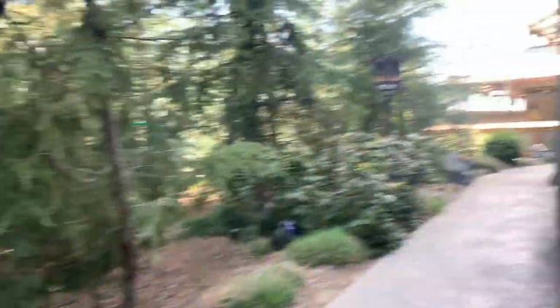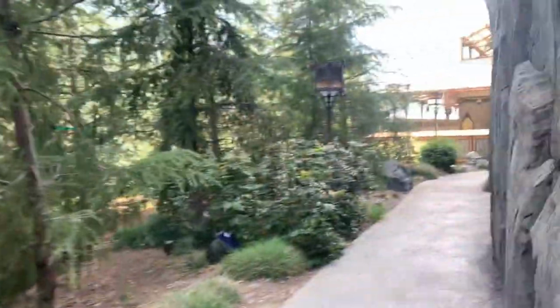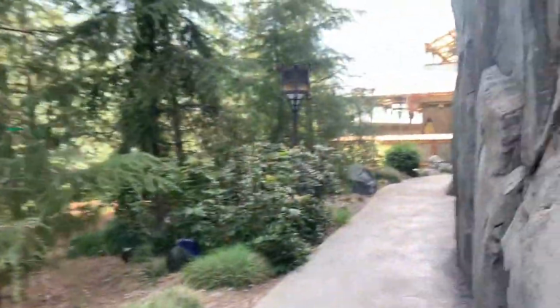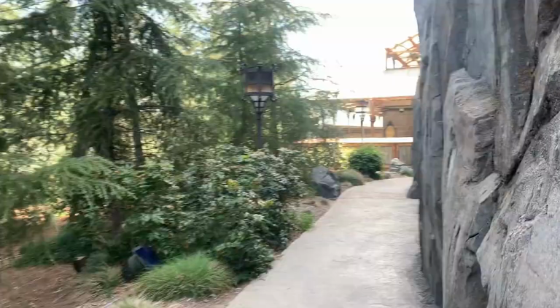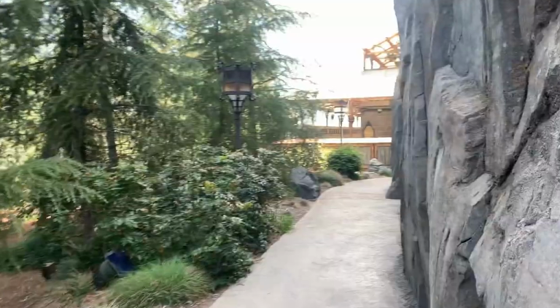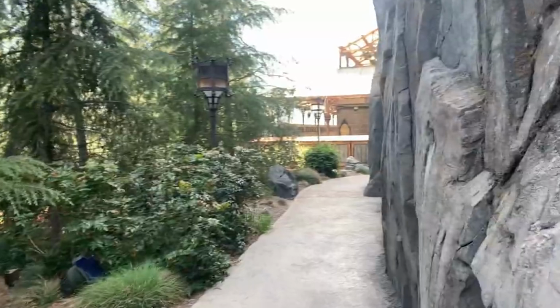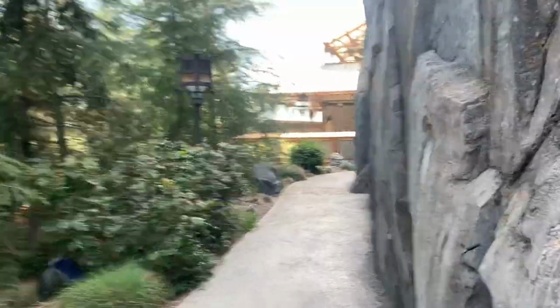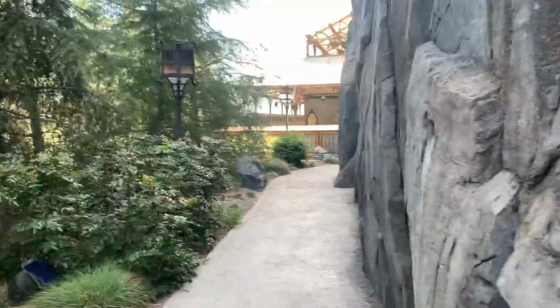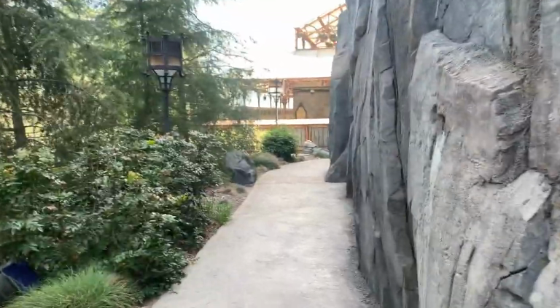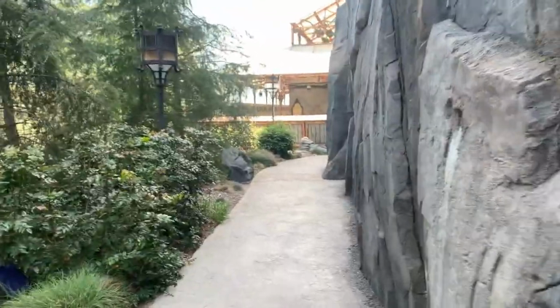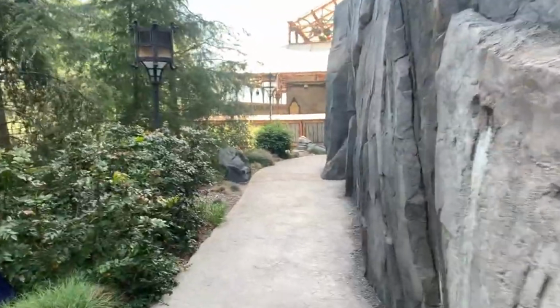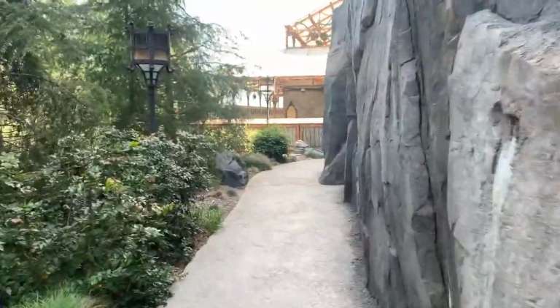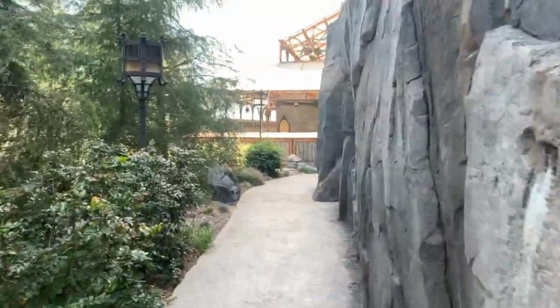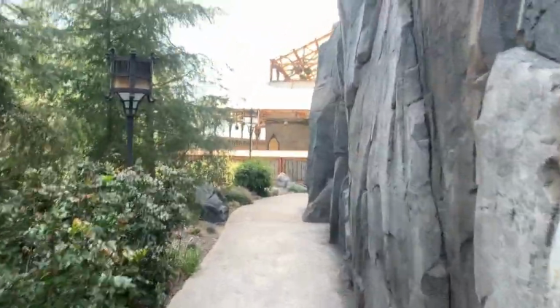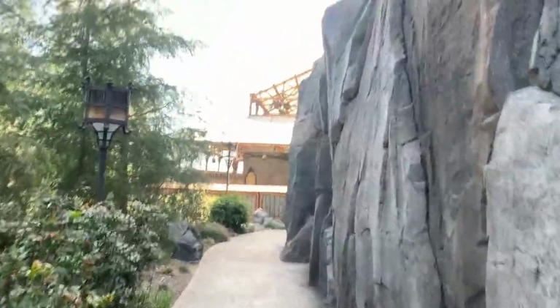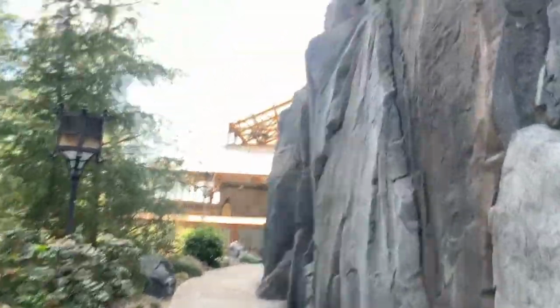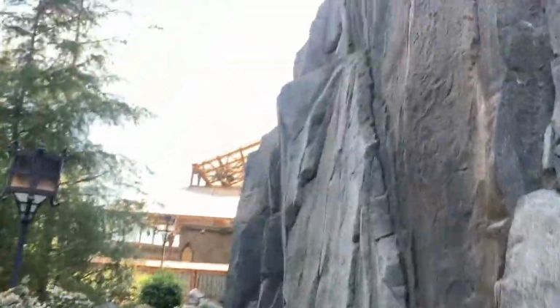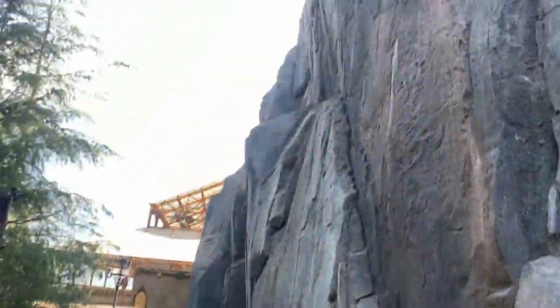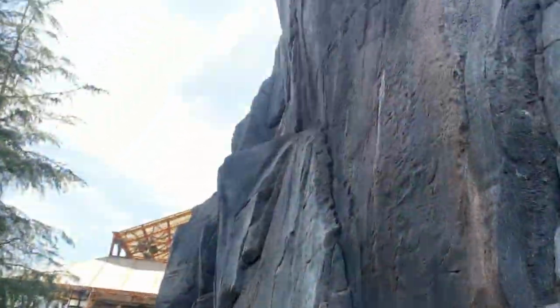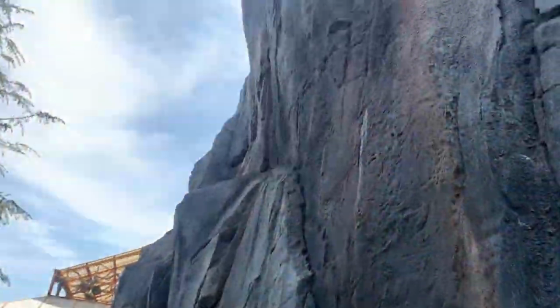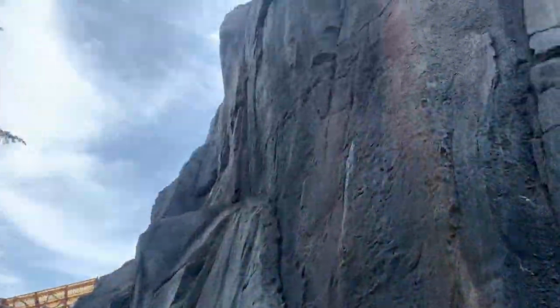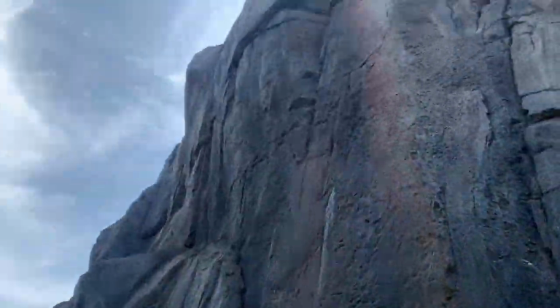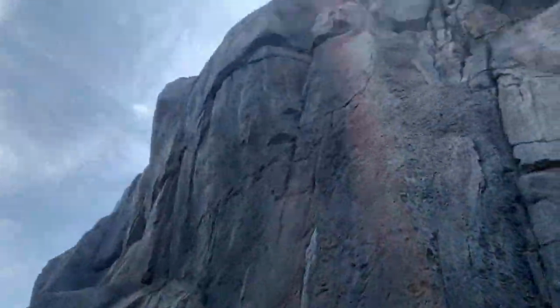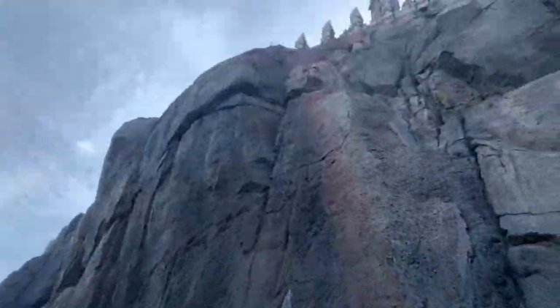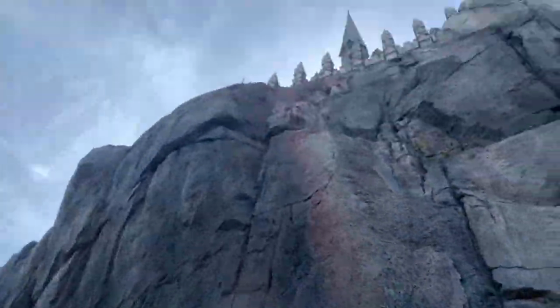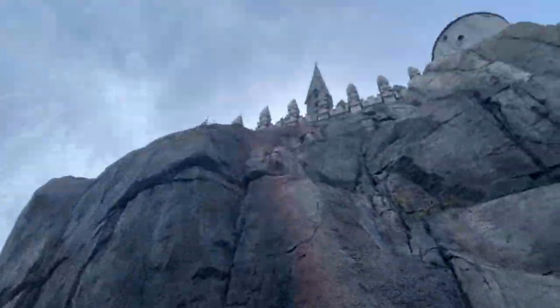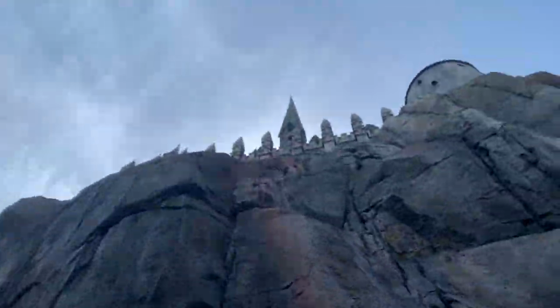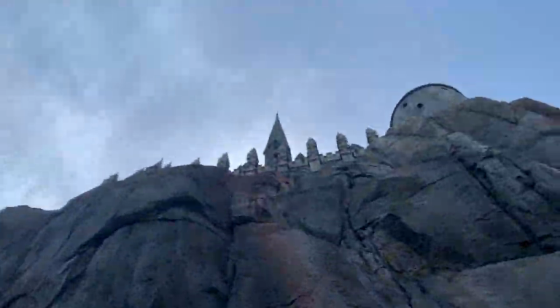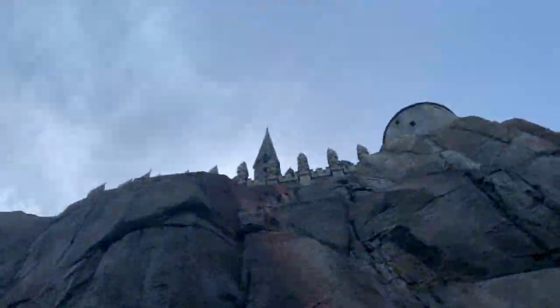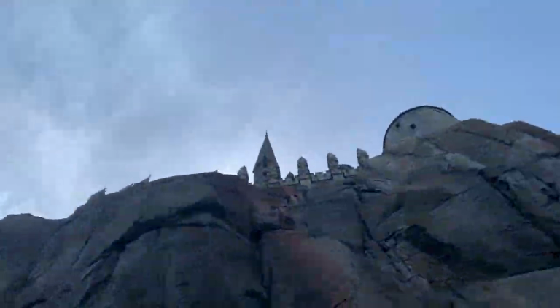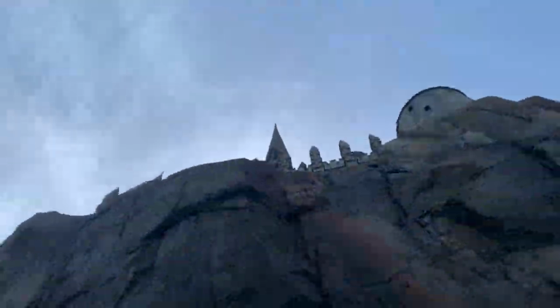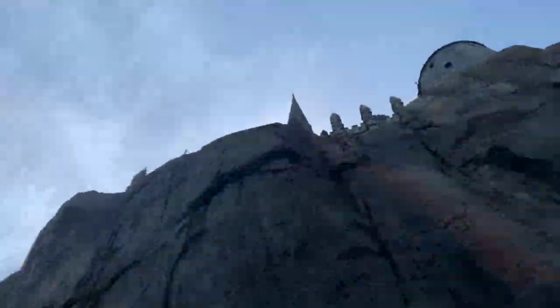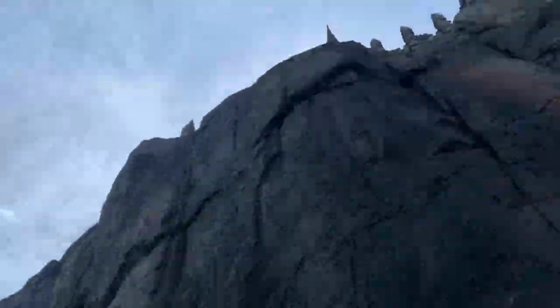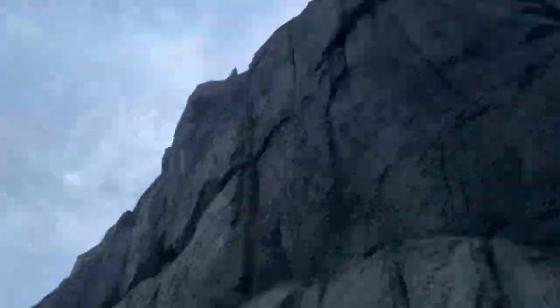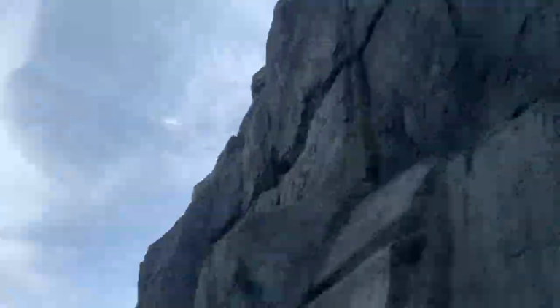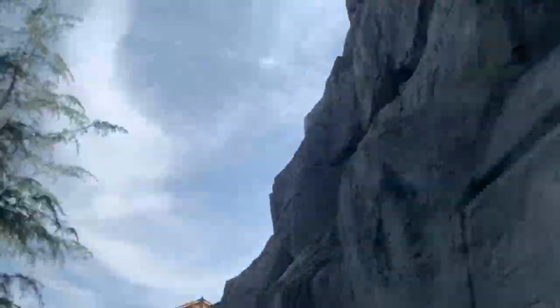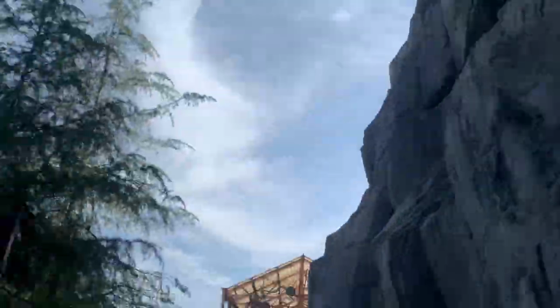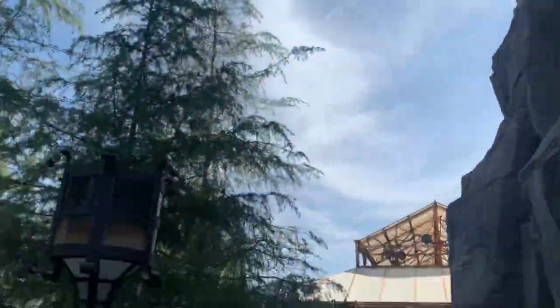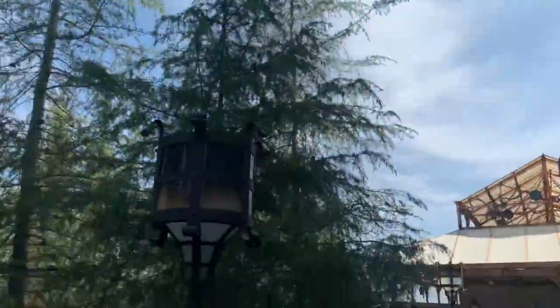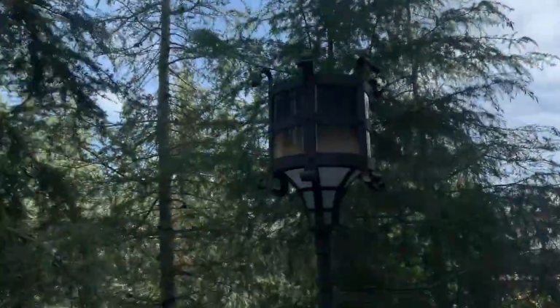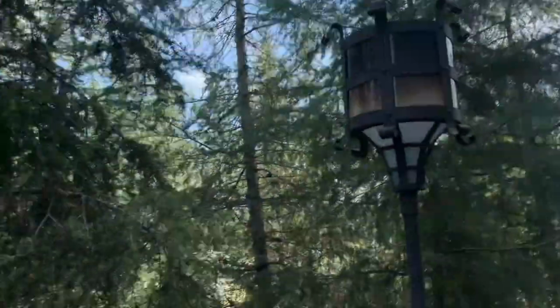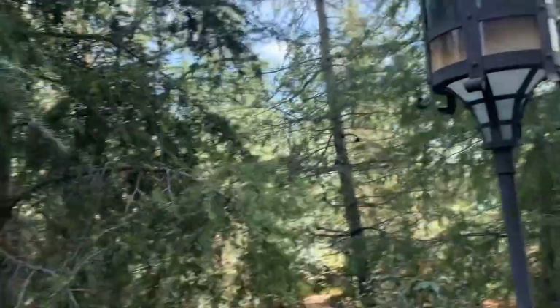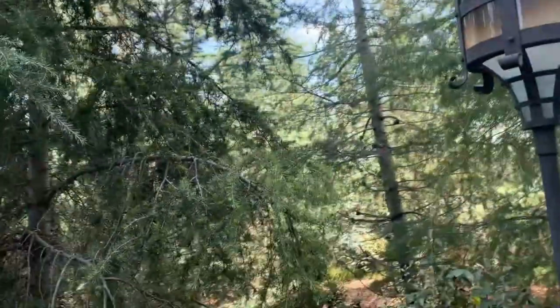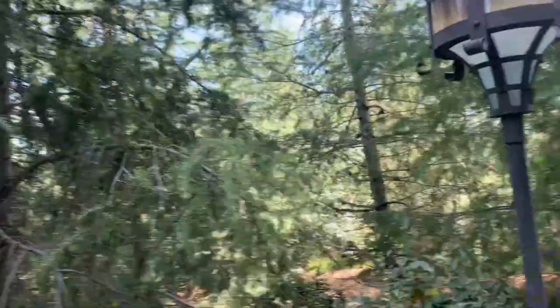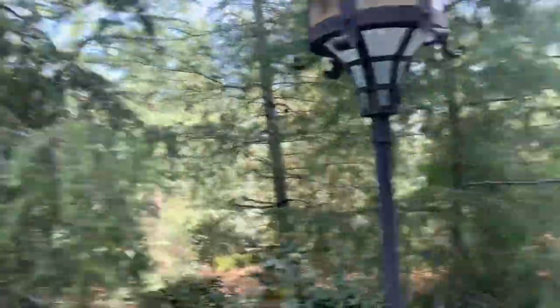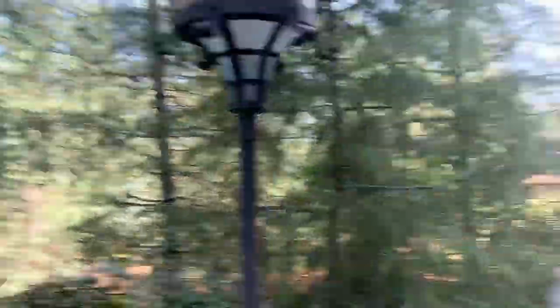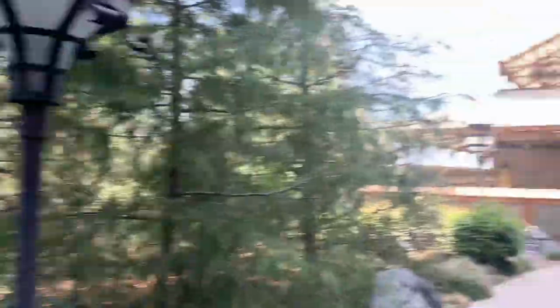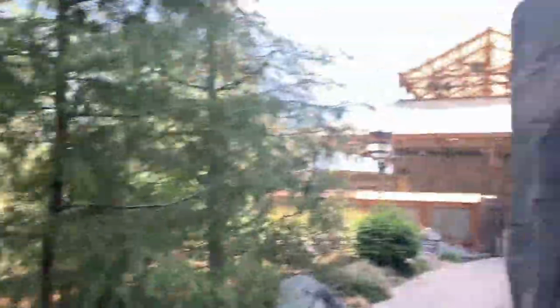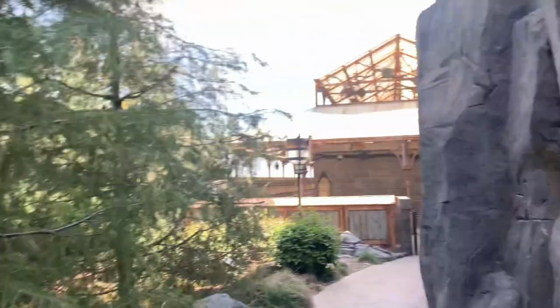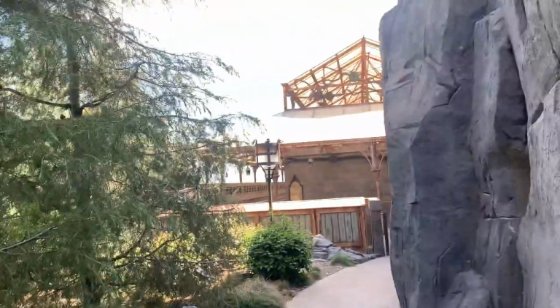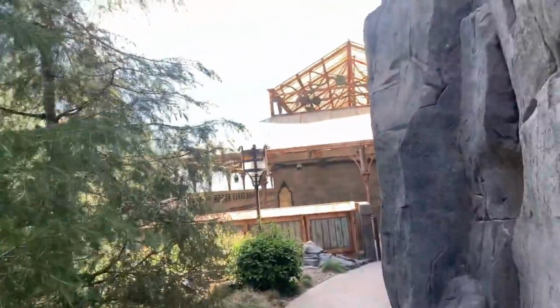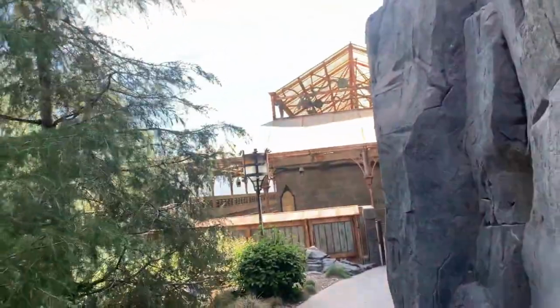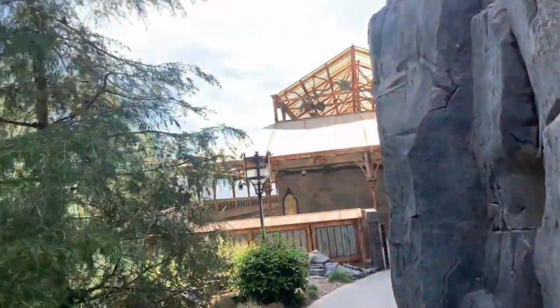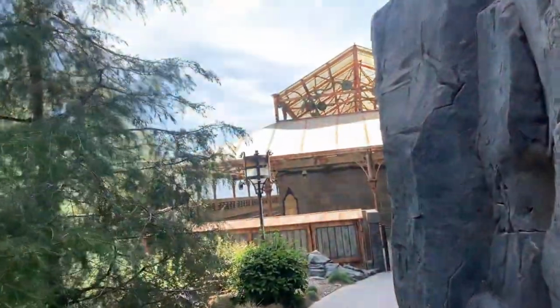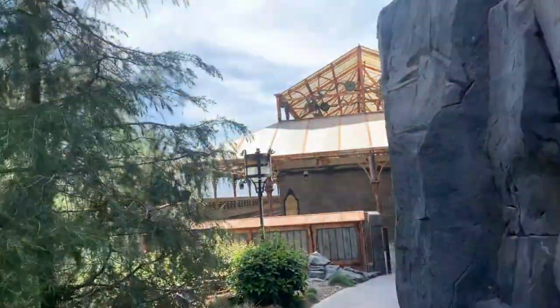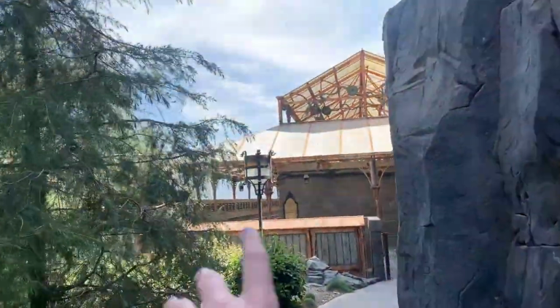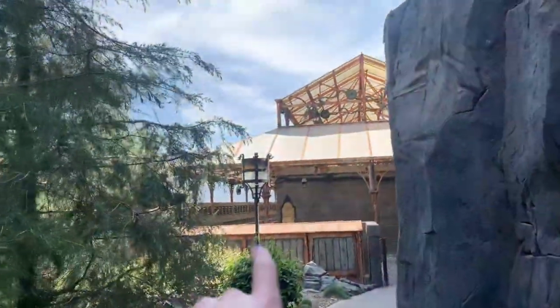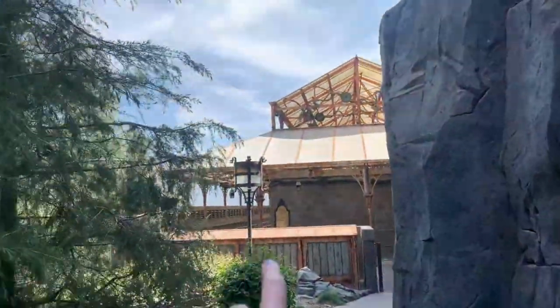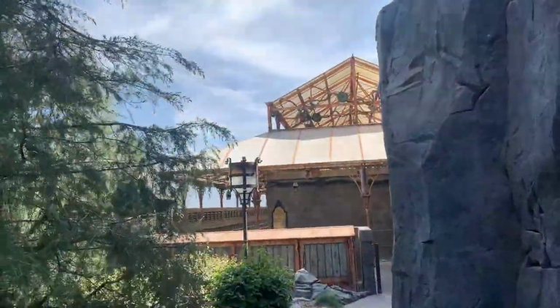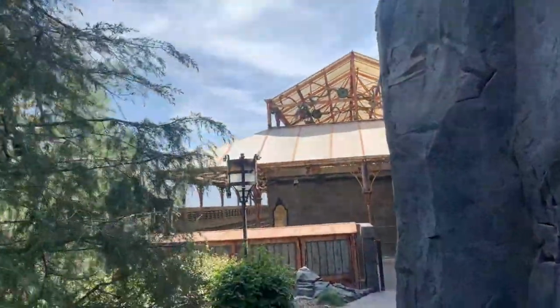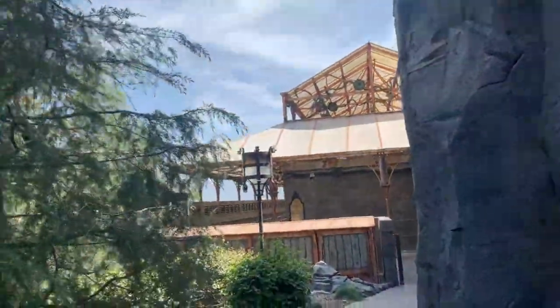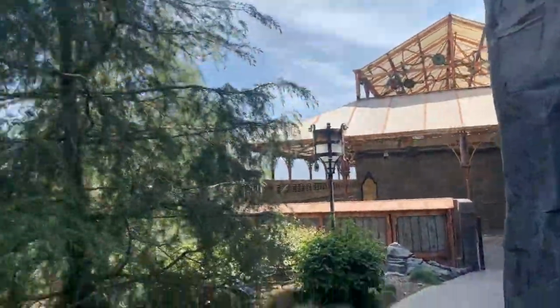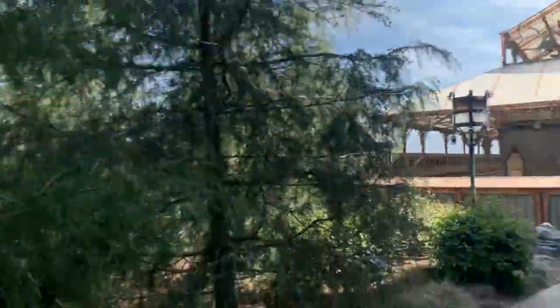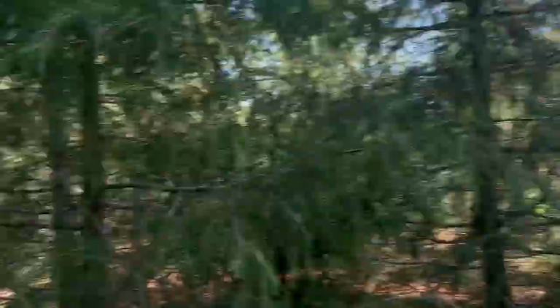Super sick. Look at that — up there's Hogwarts. So here's the regular queue.